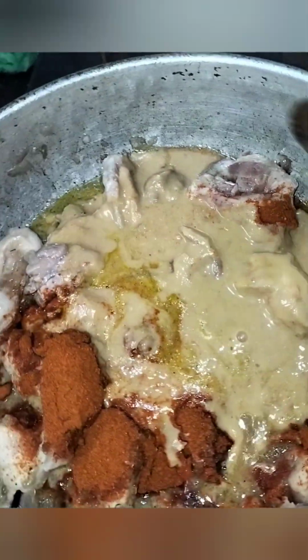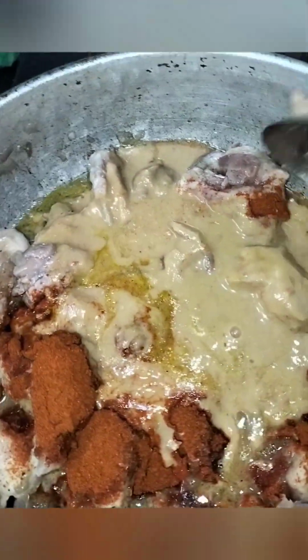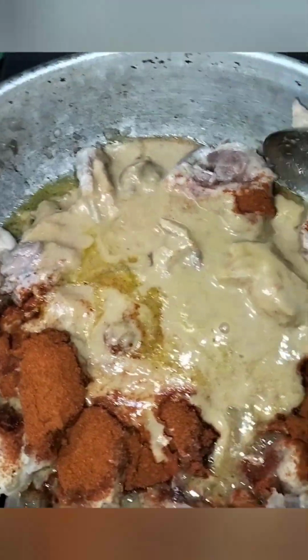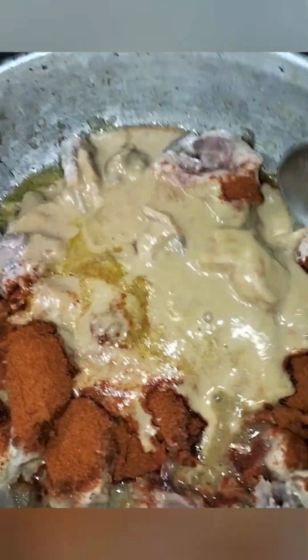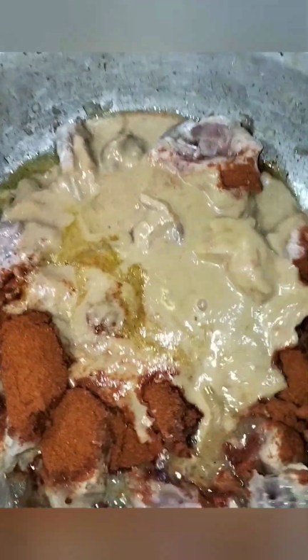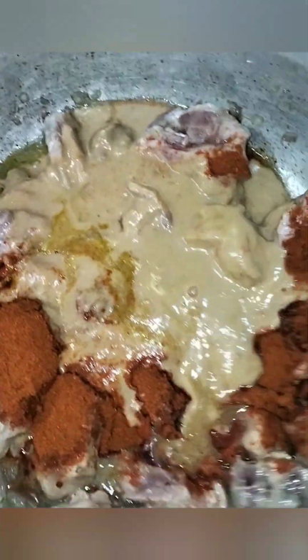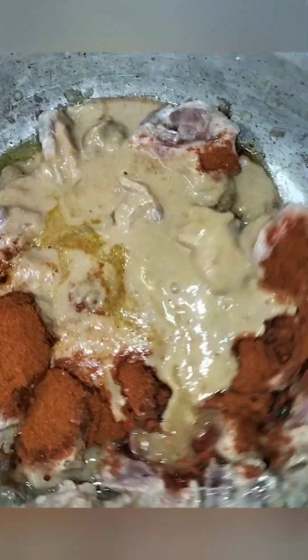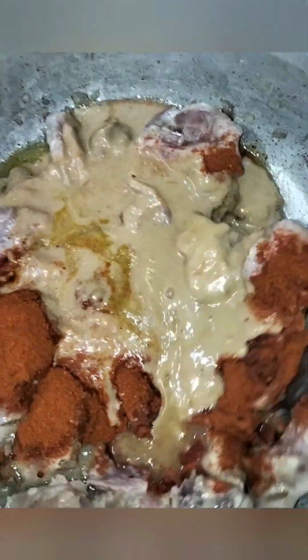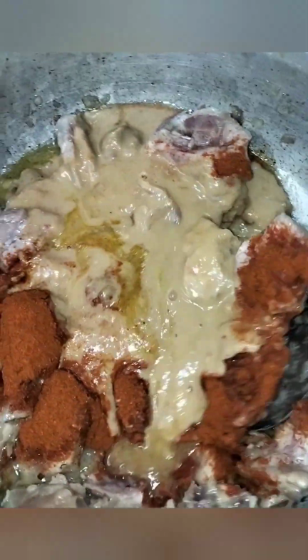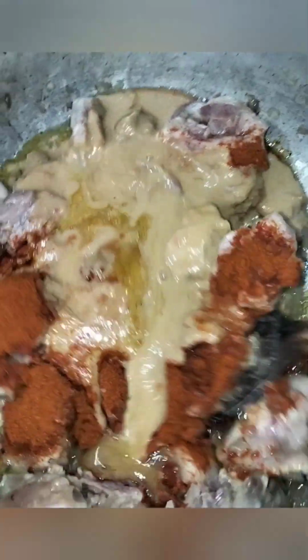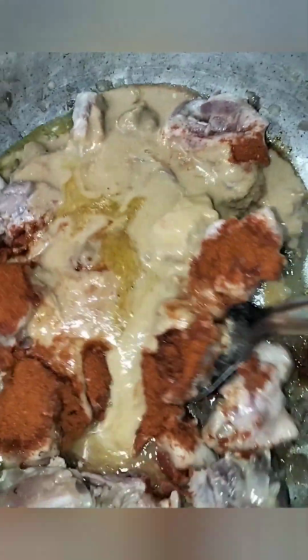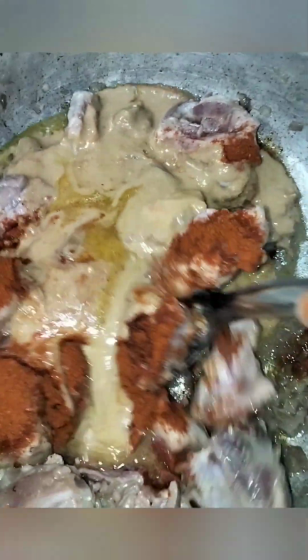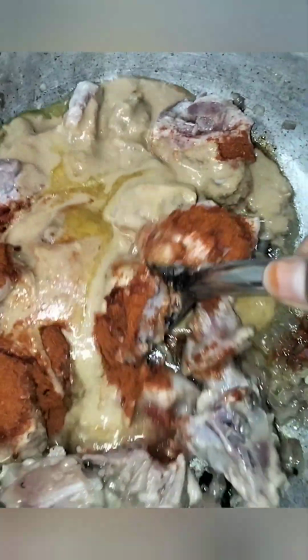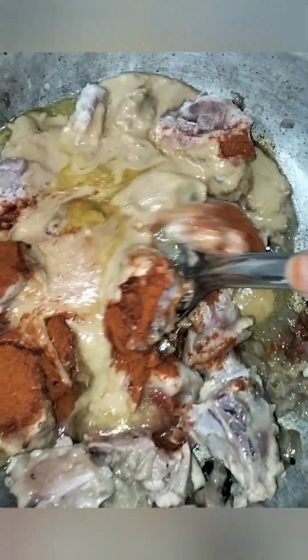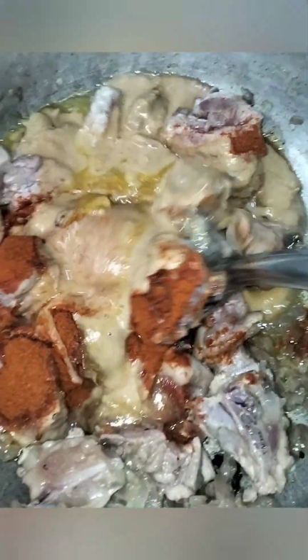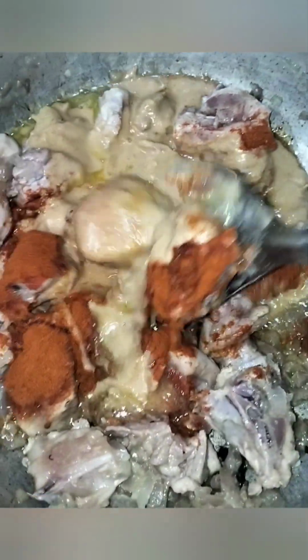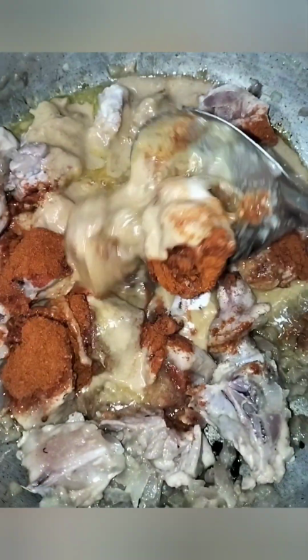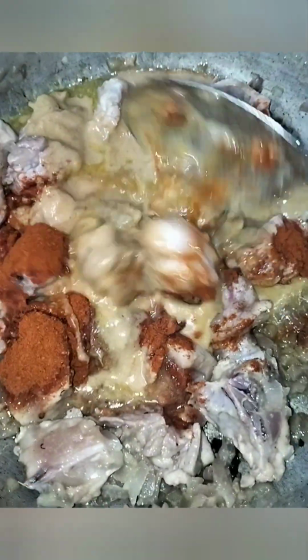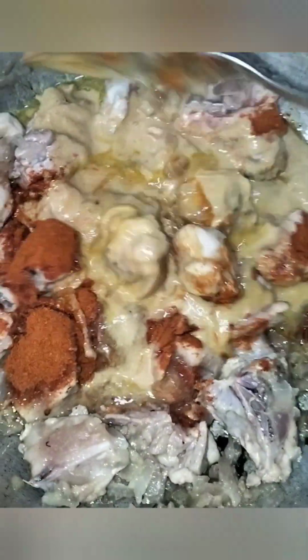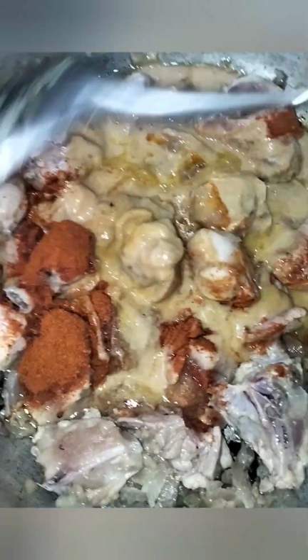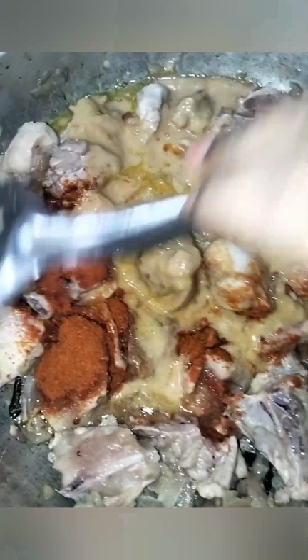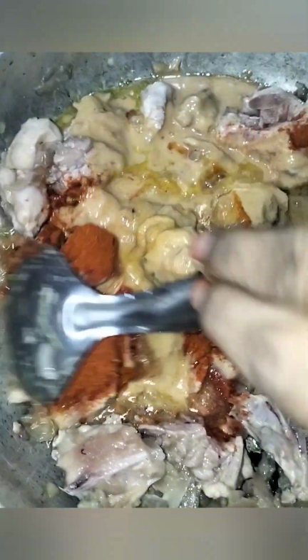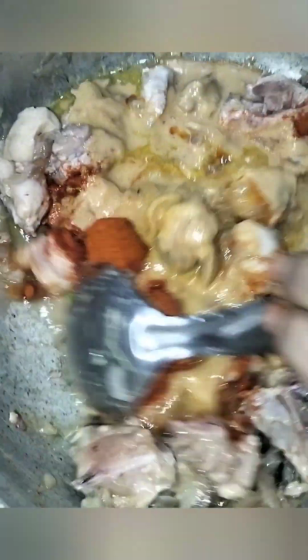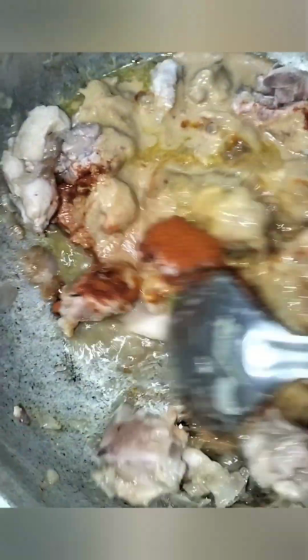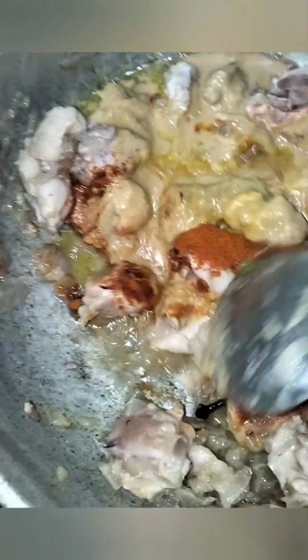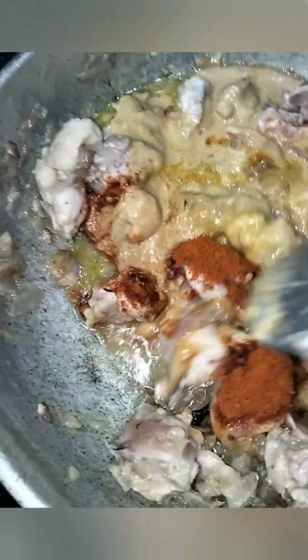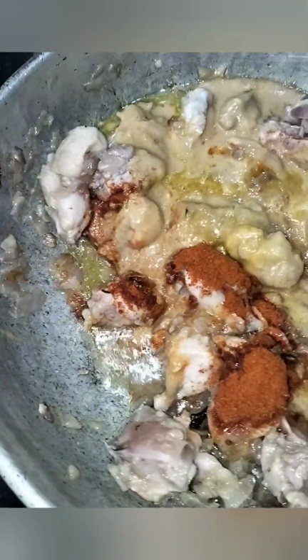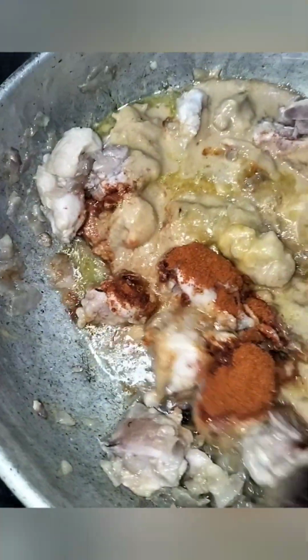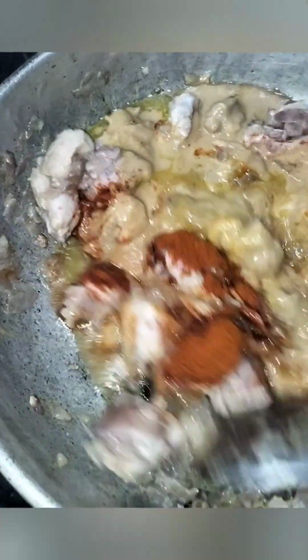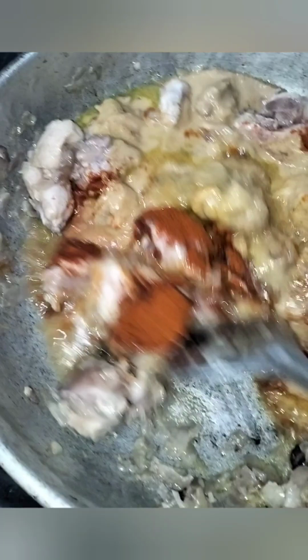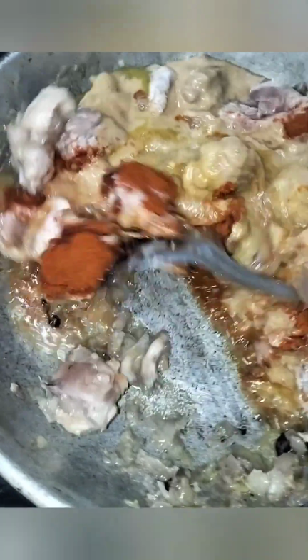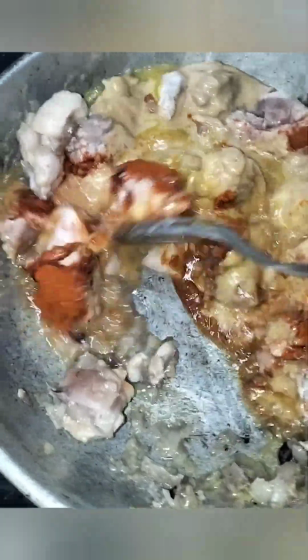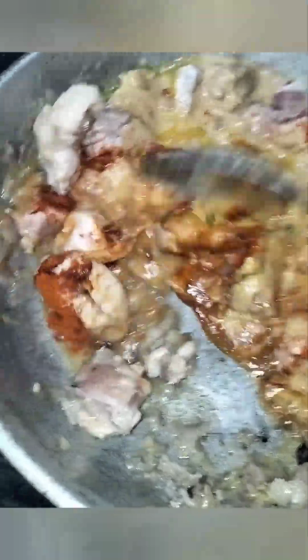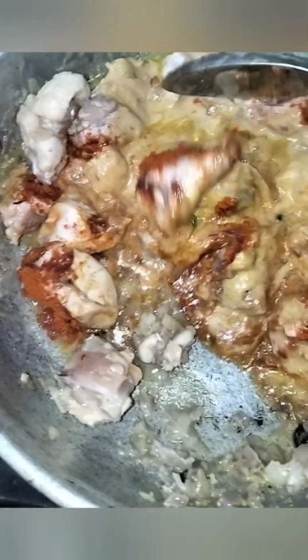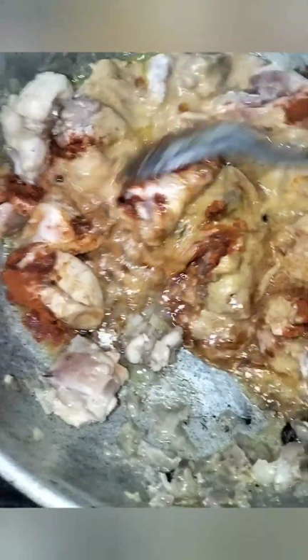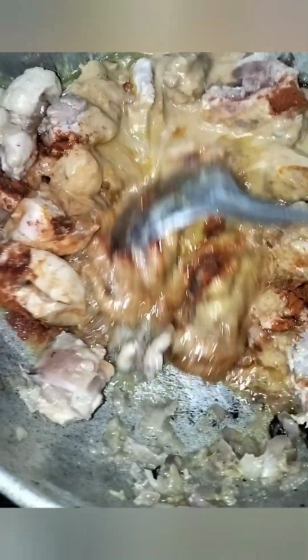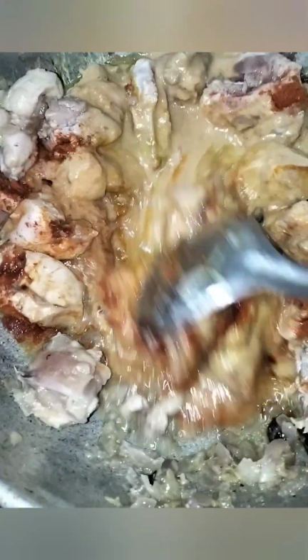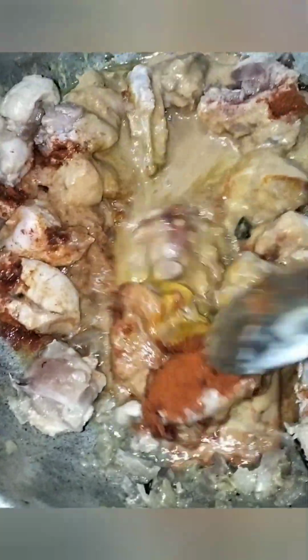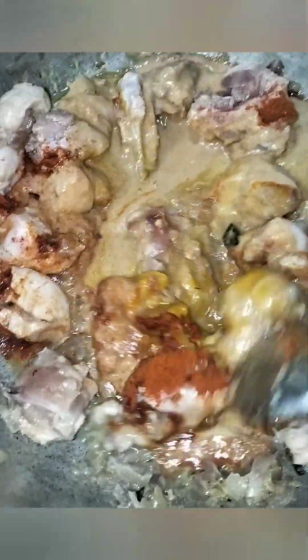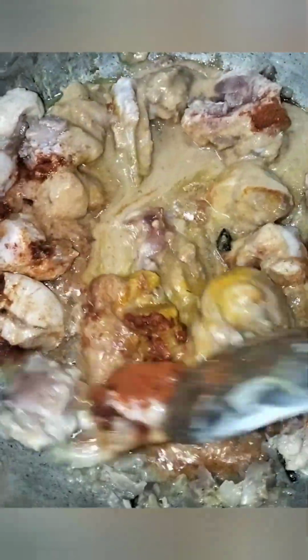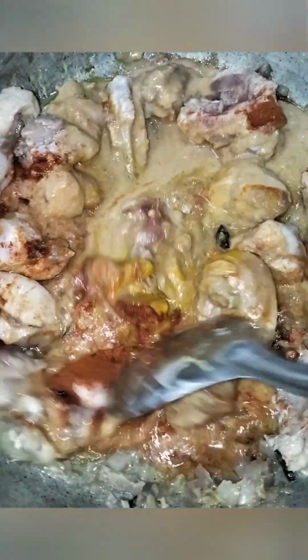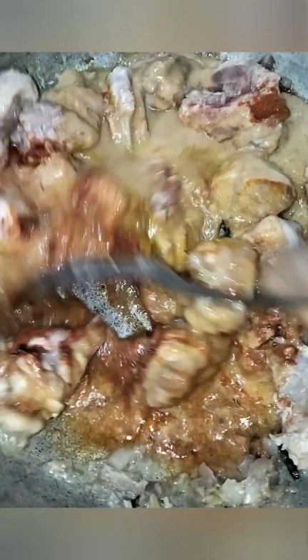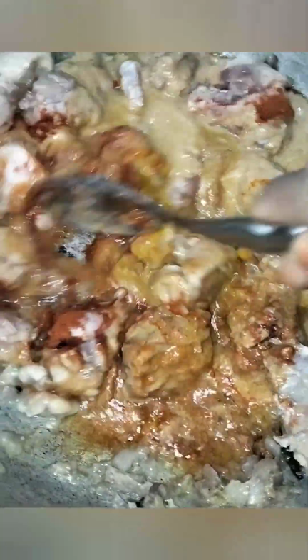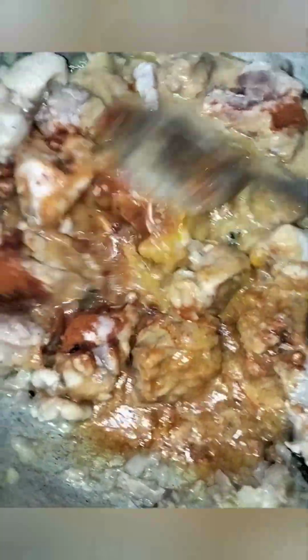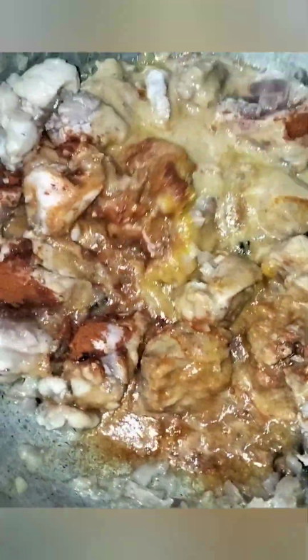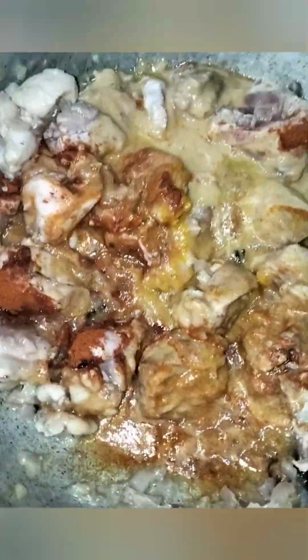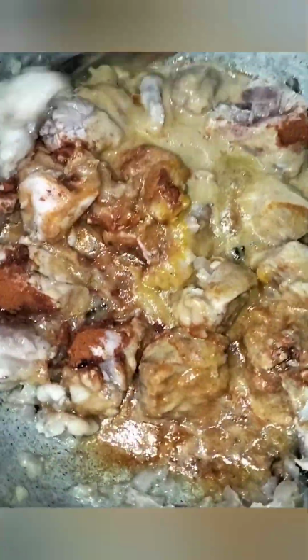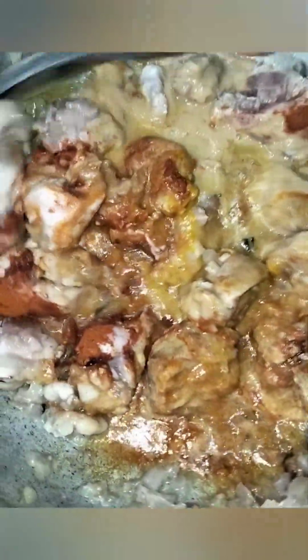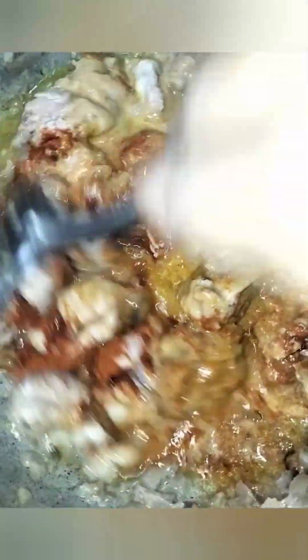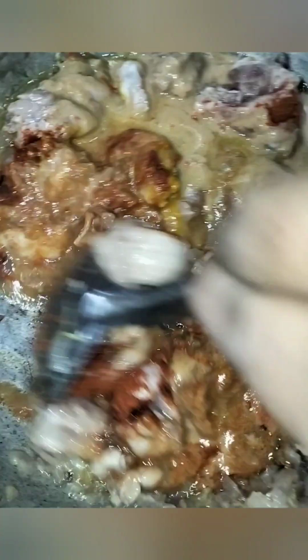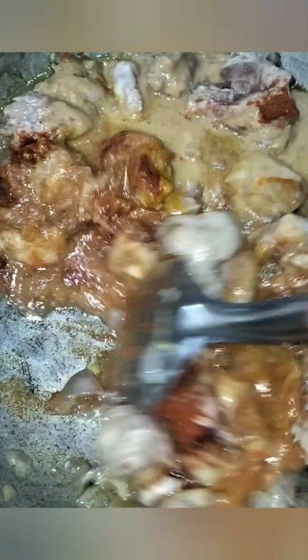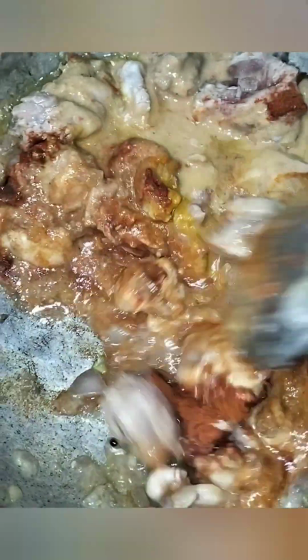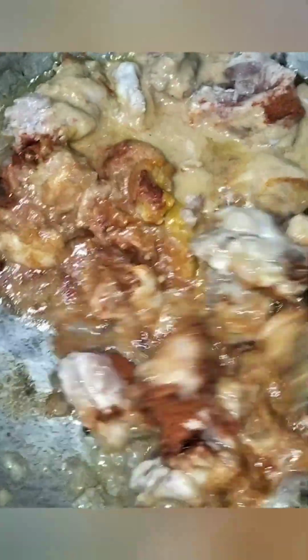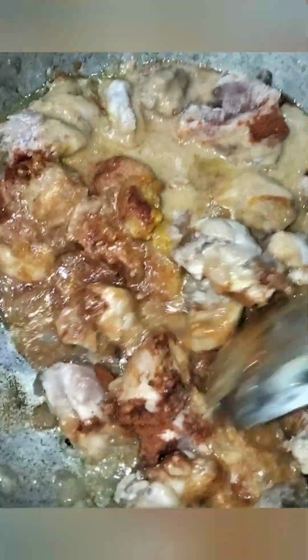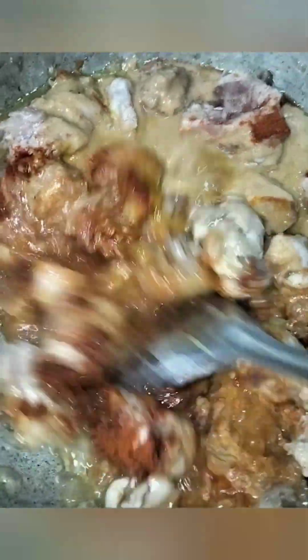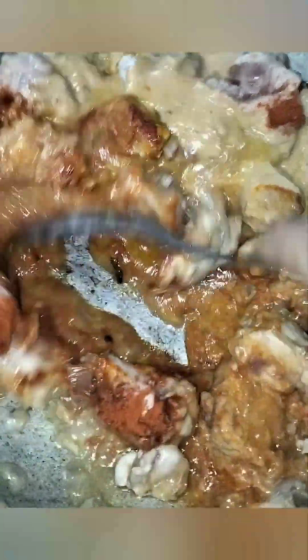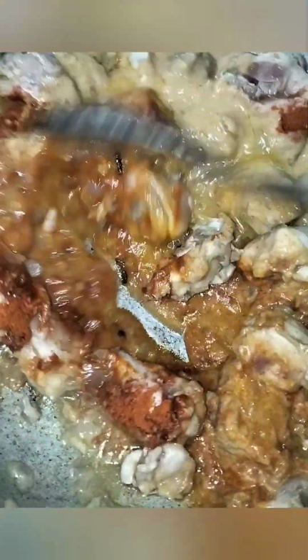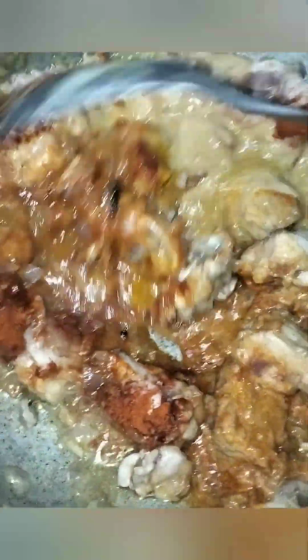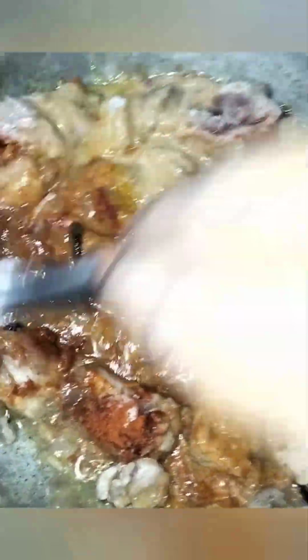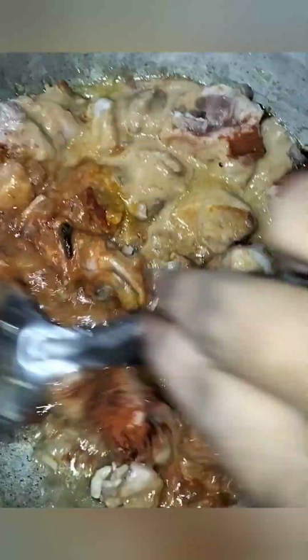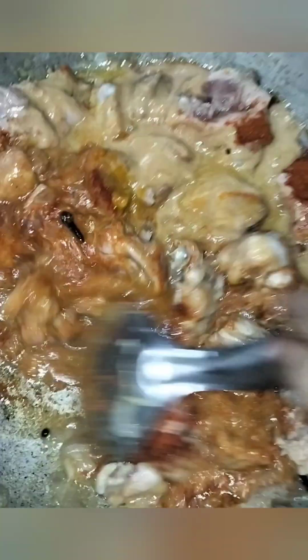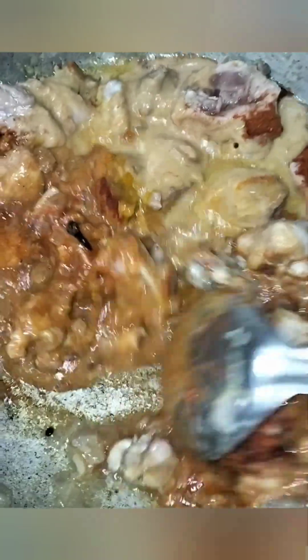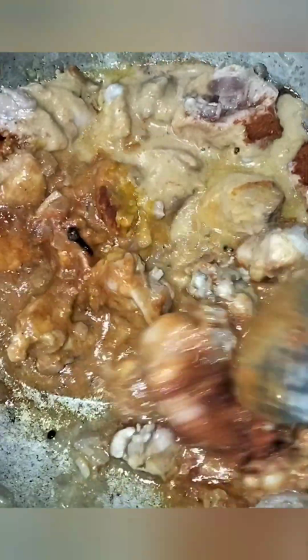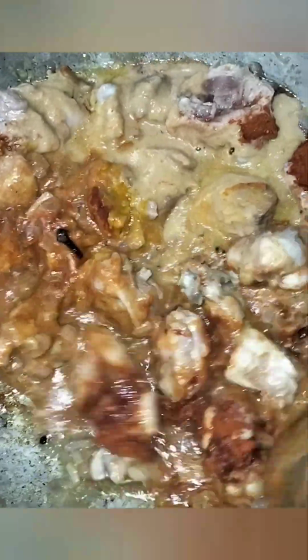The sauce is very light. I add this sauce right into the rice. It will taste good.